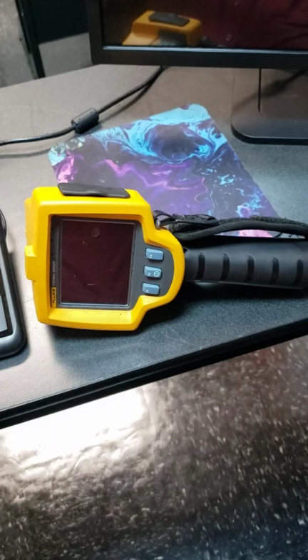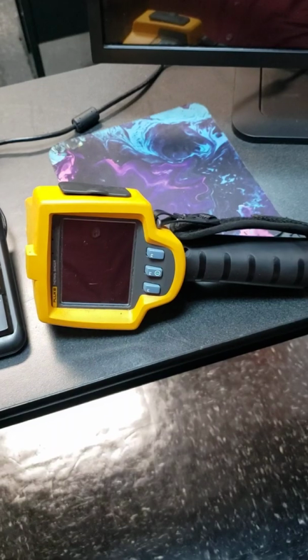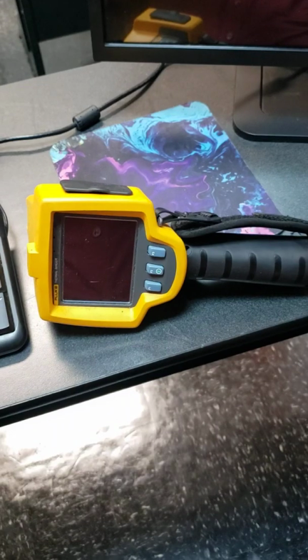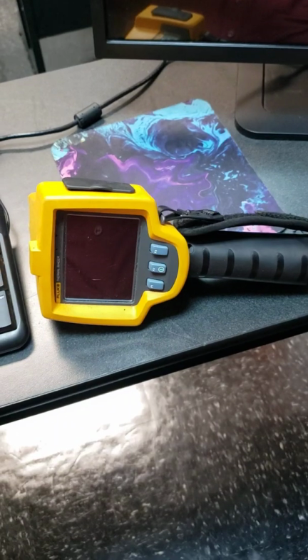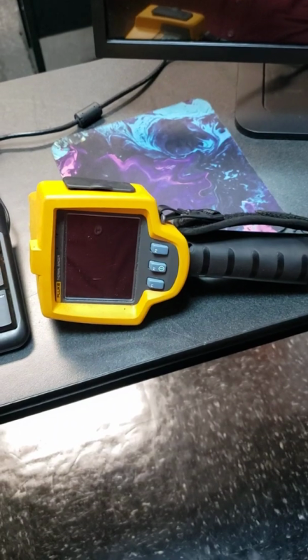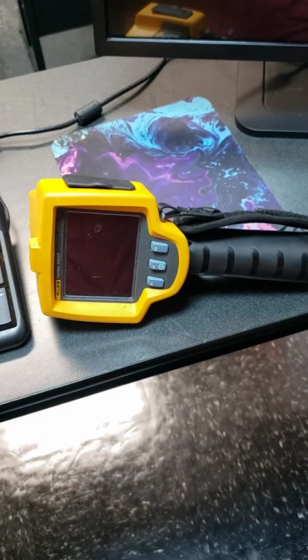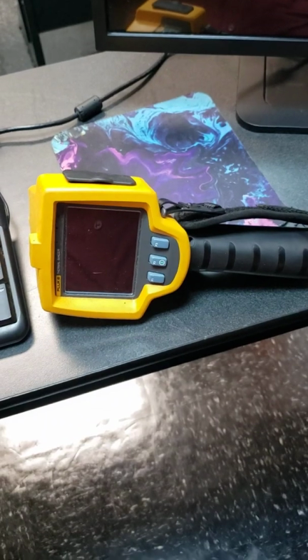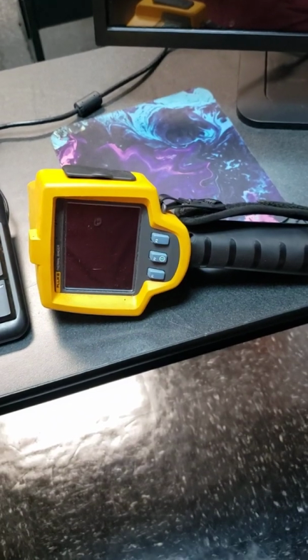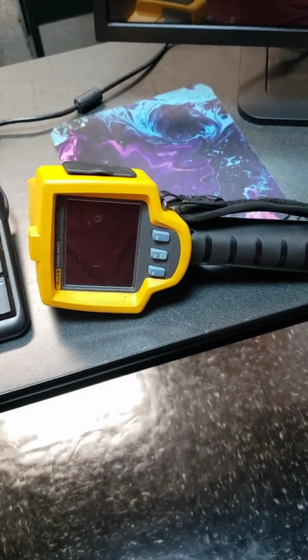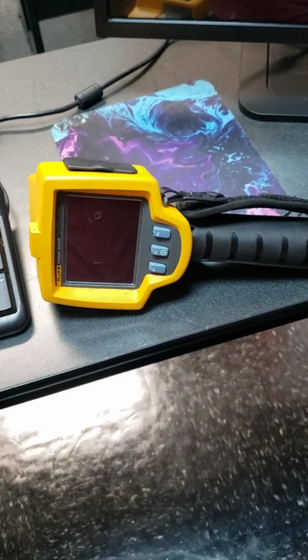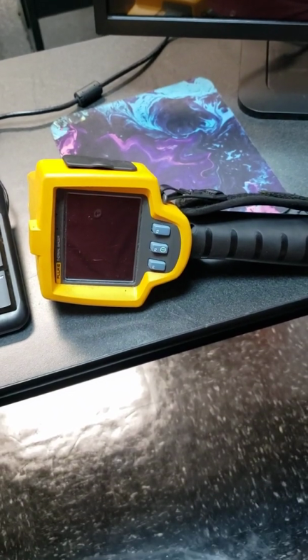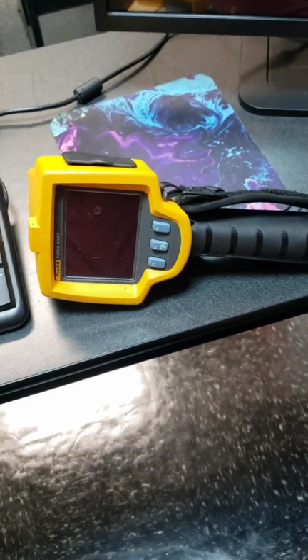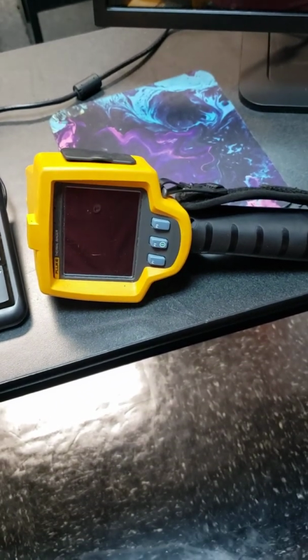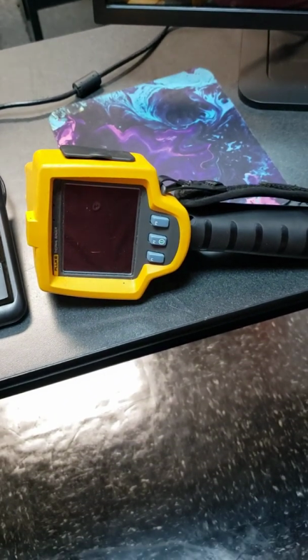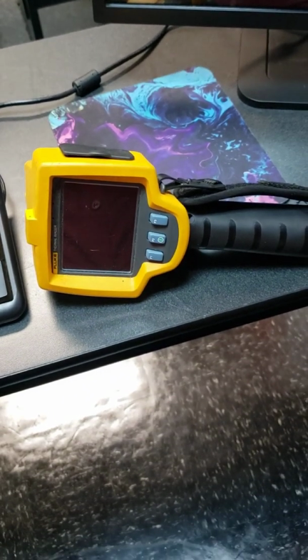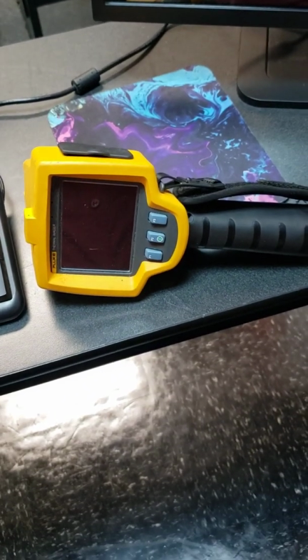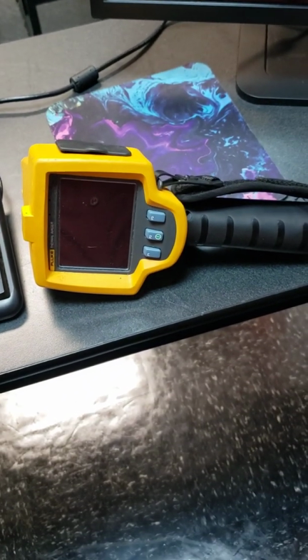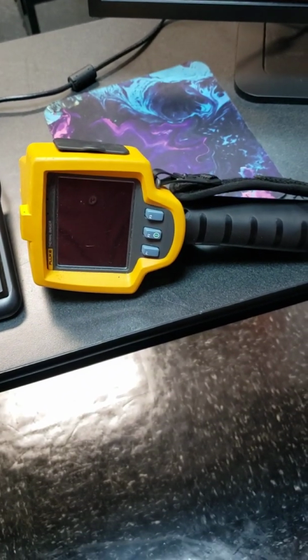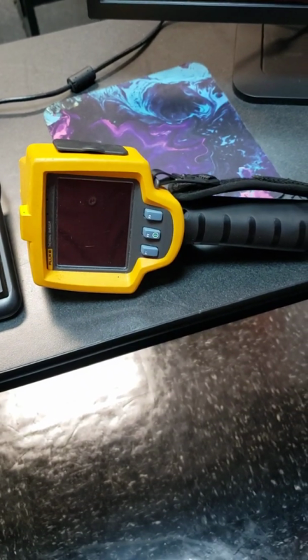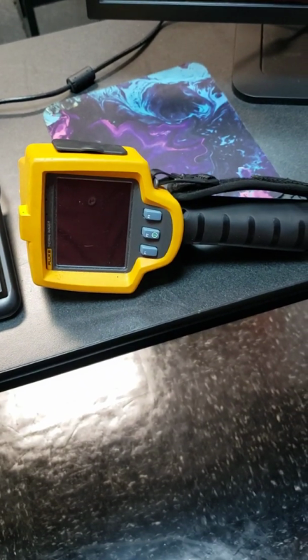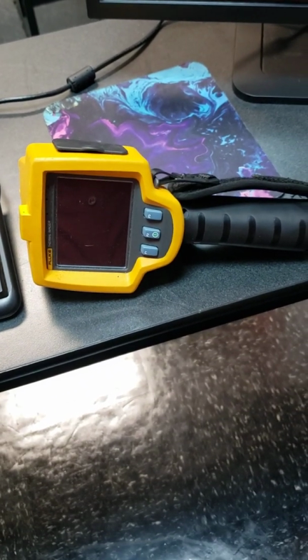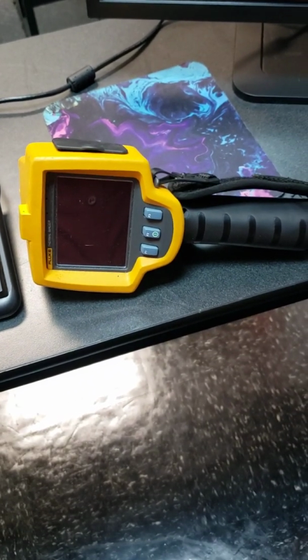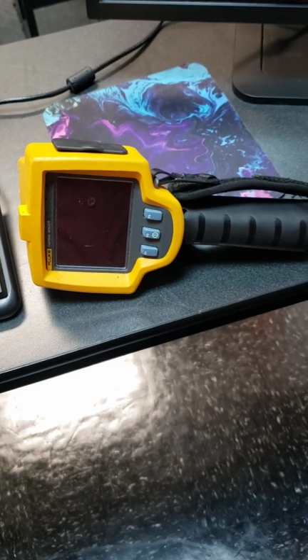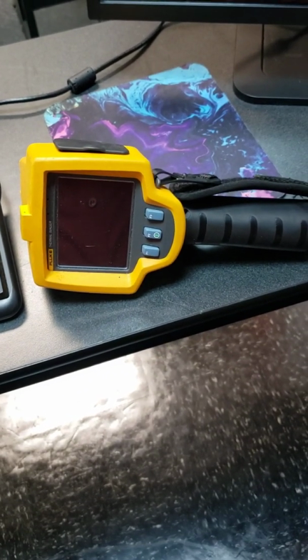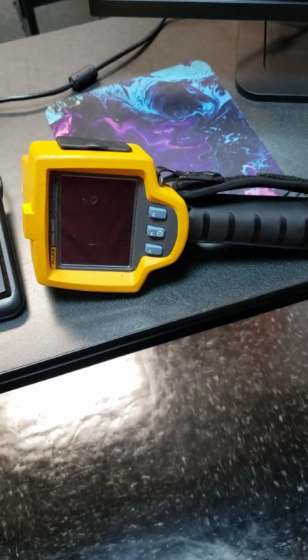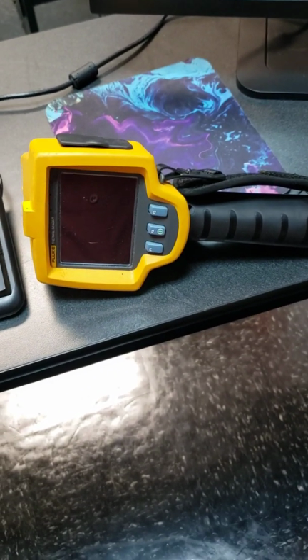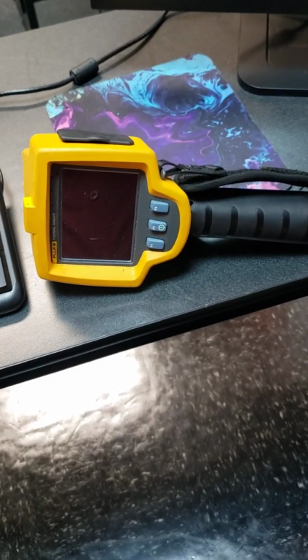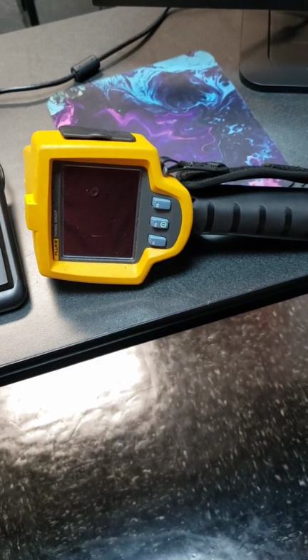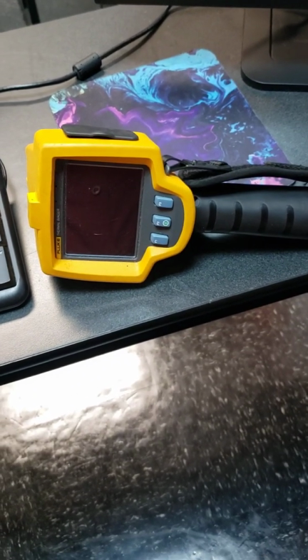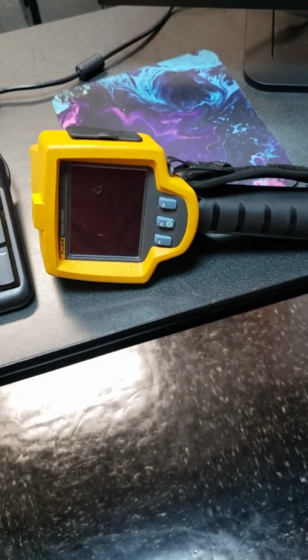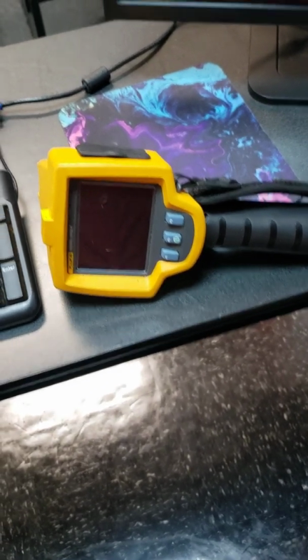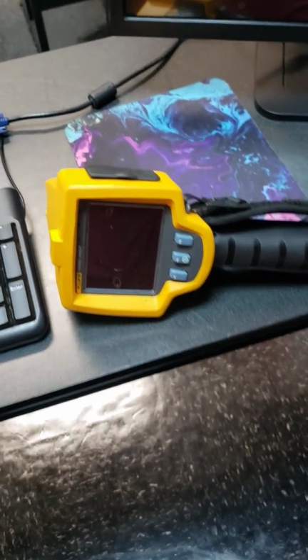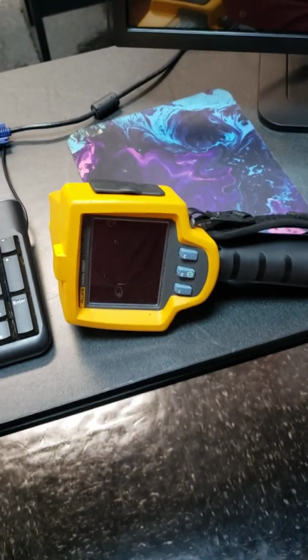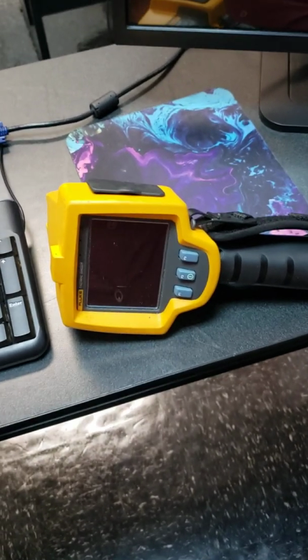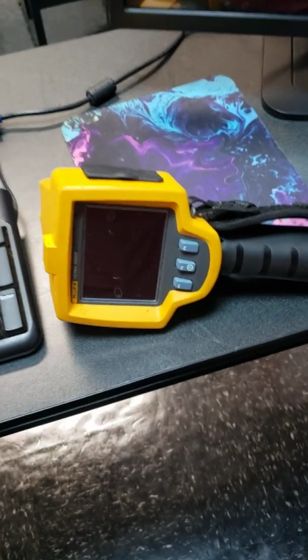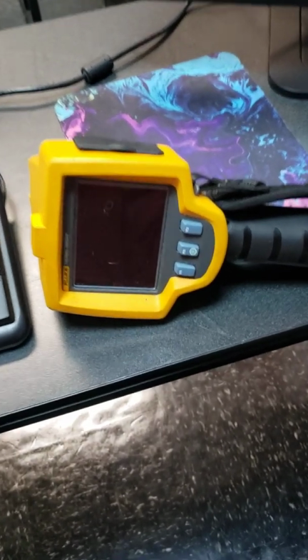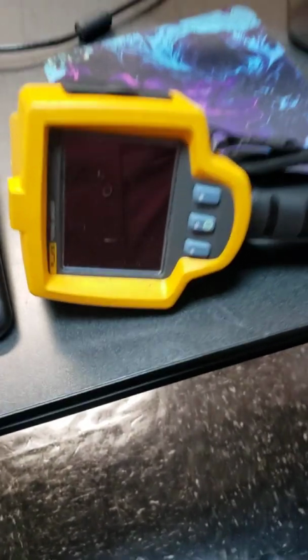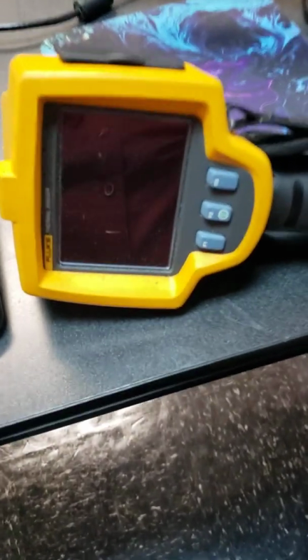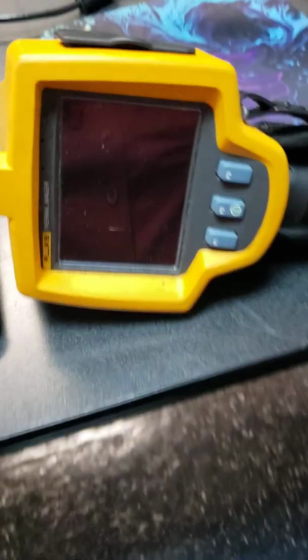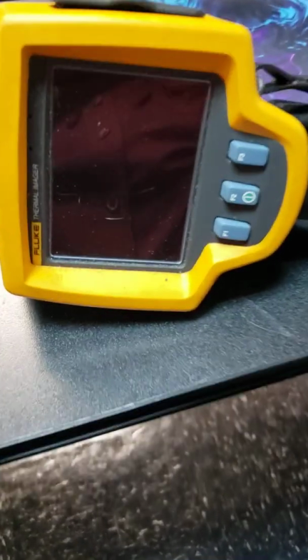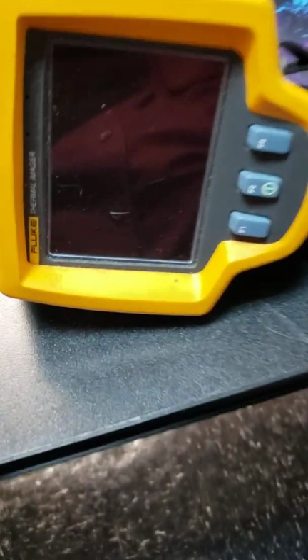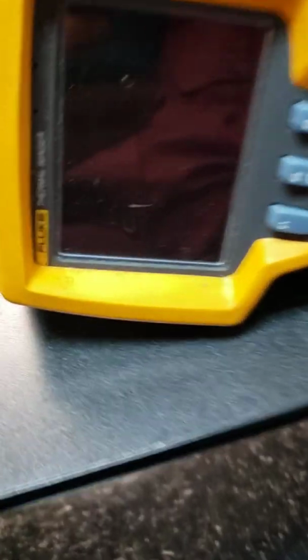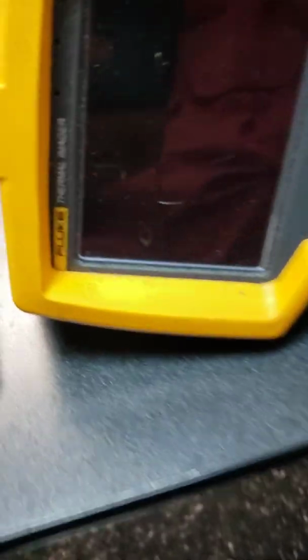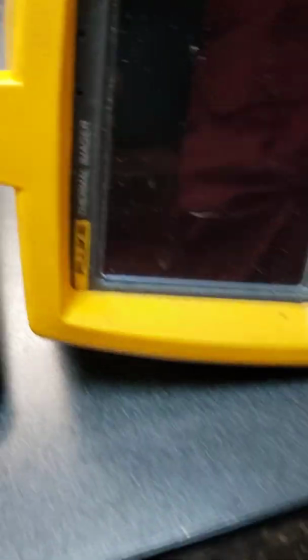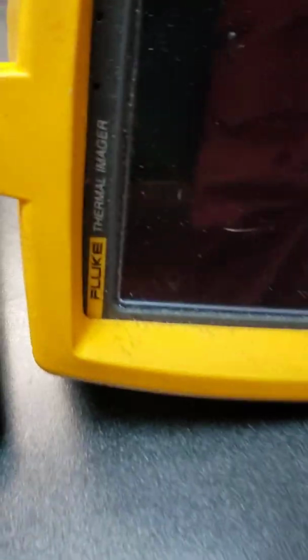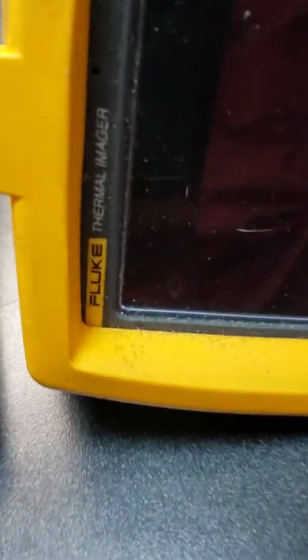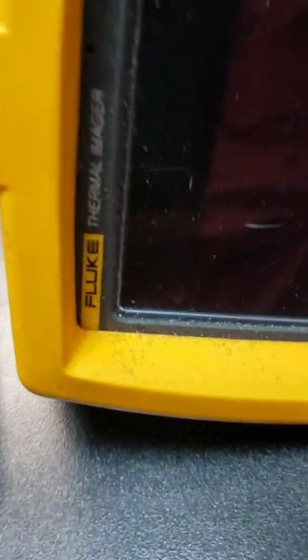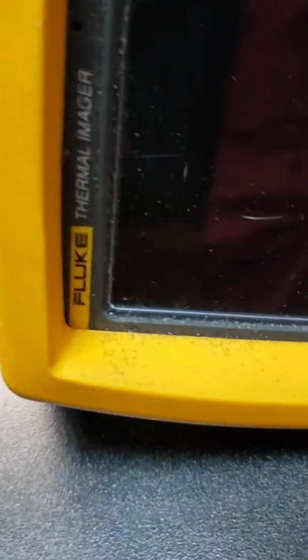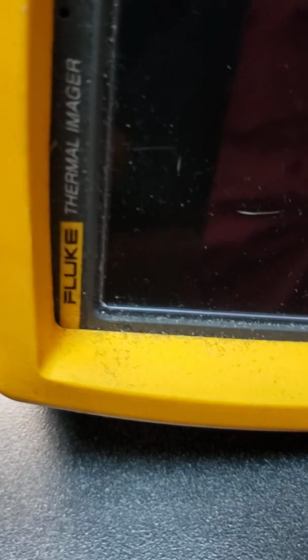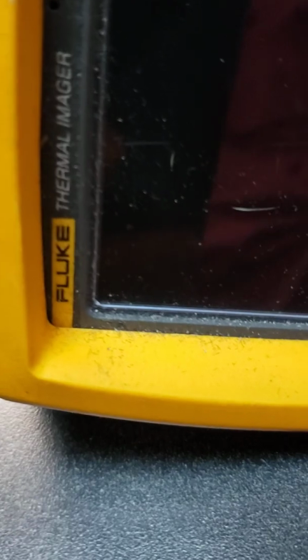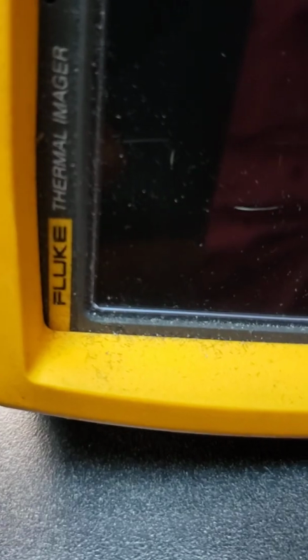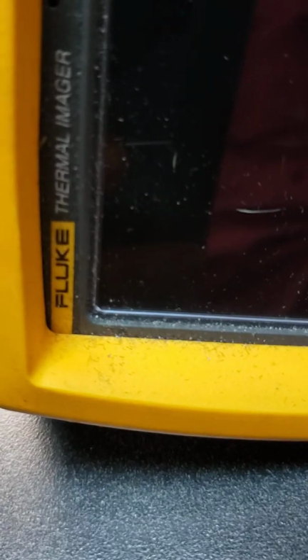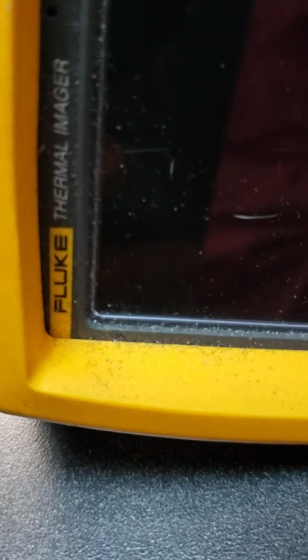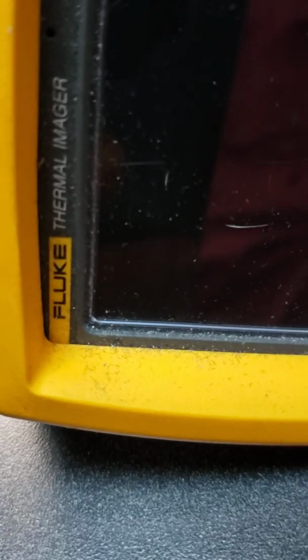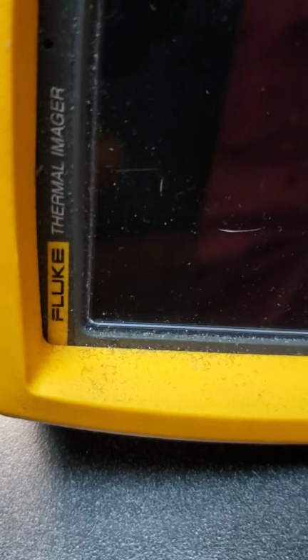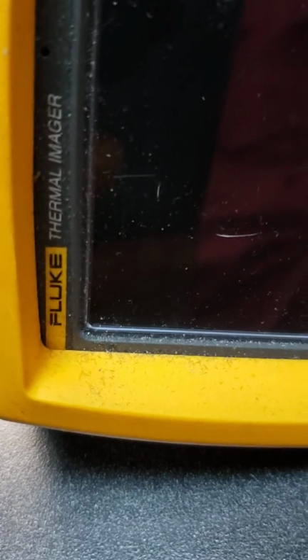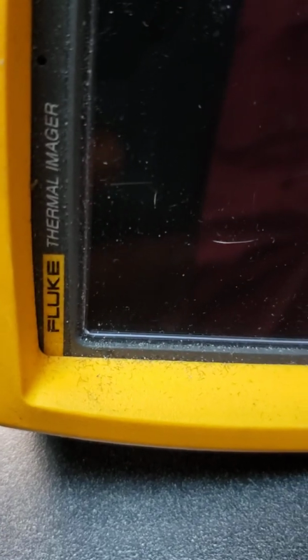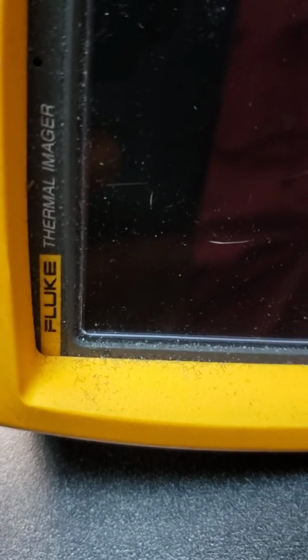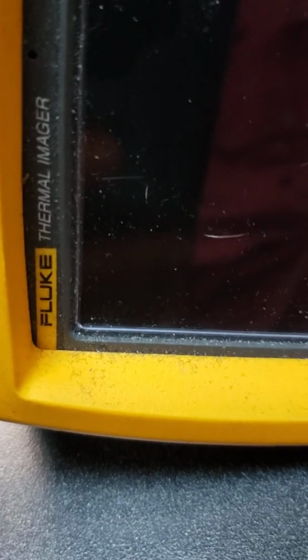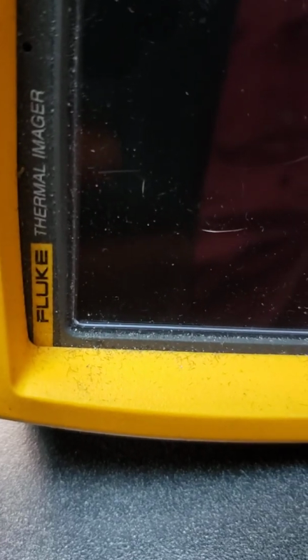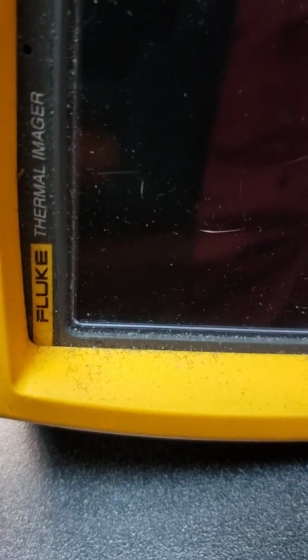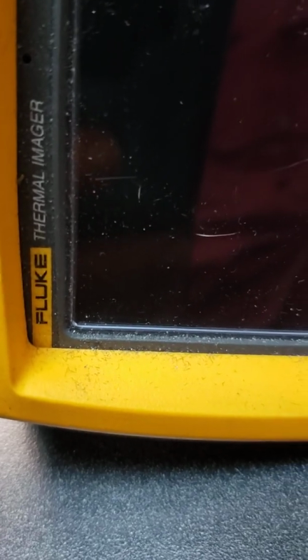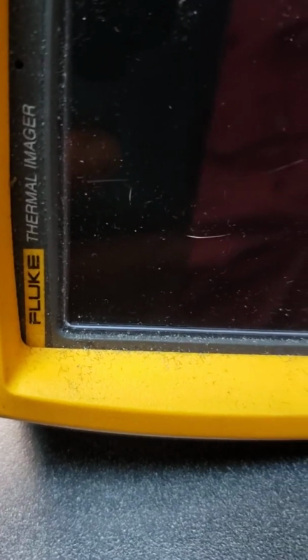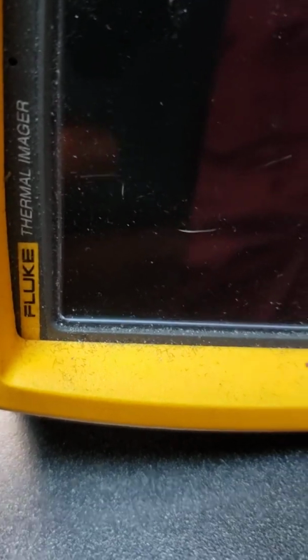Today we're going to go over how to use the thermal imager. This one happens to be a Fluke thermal imager, as you can see here.